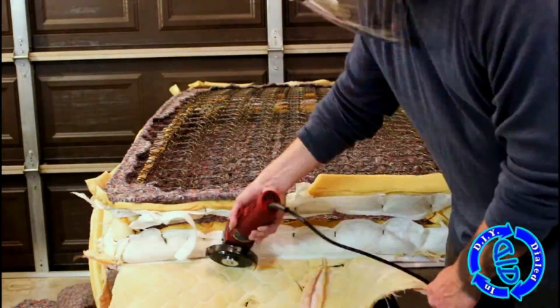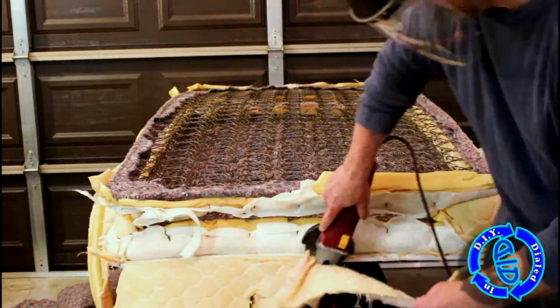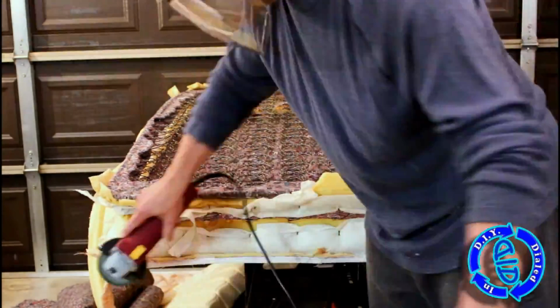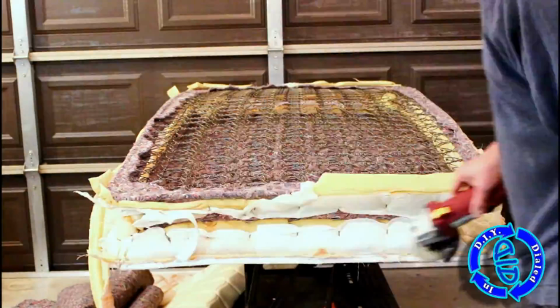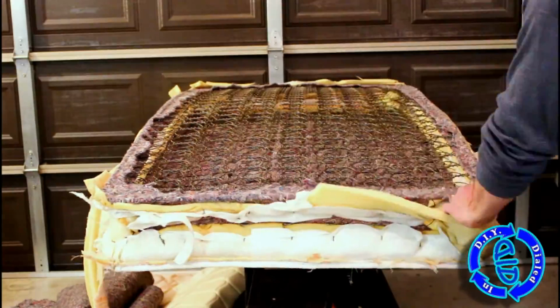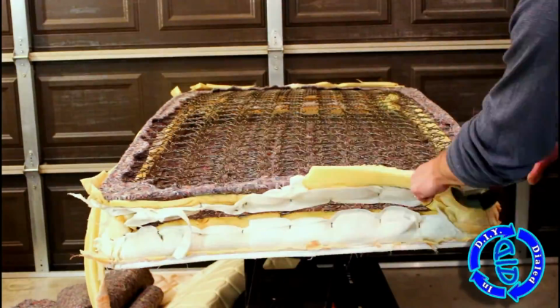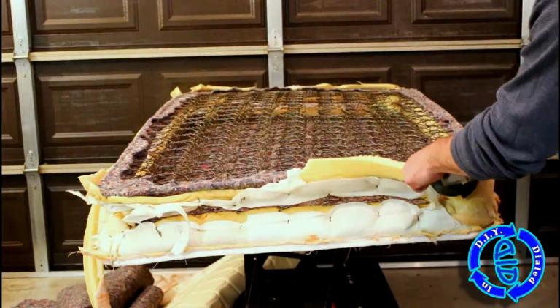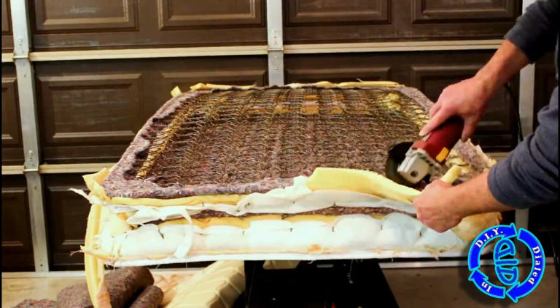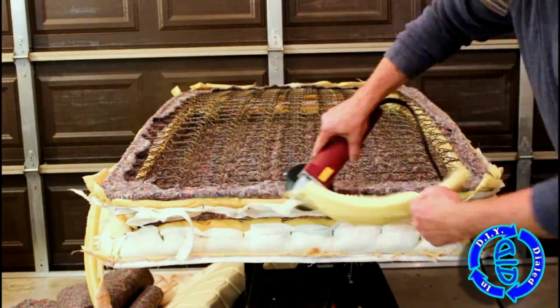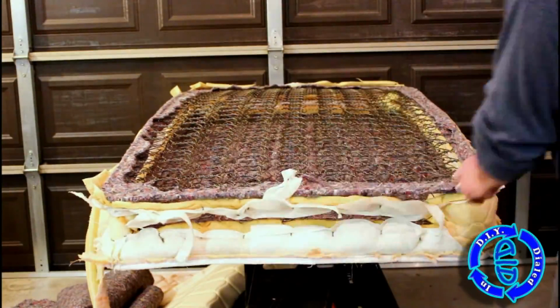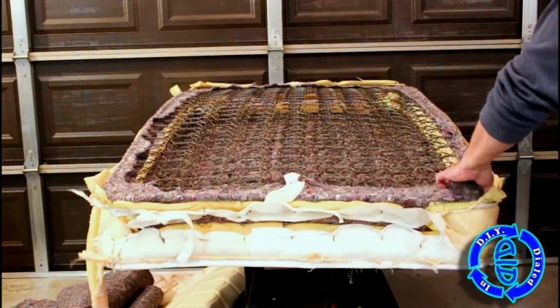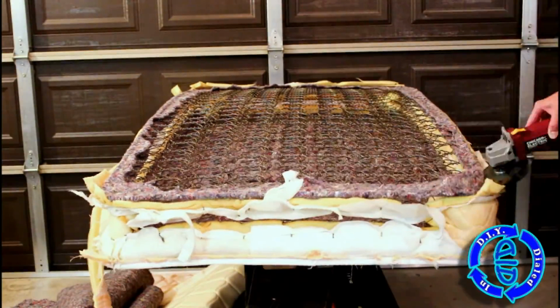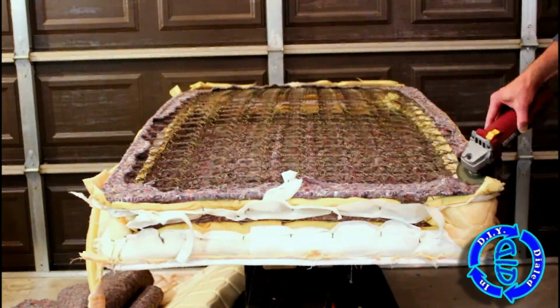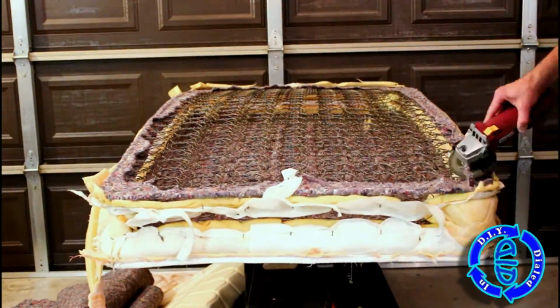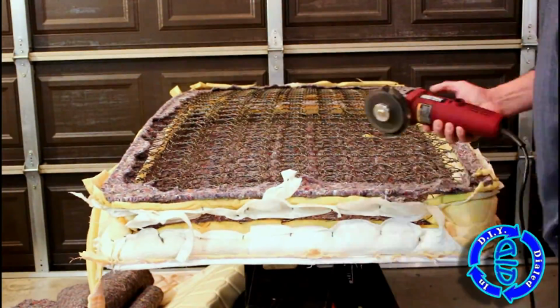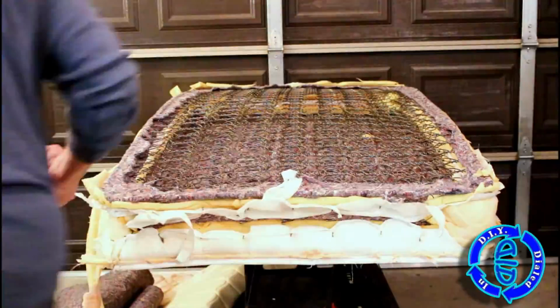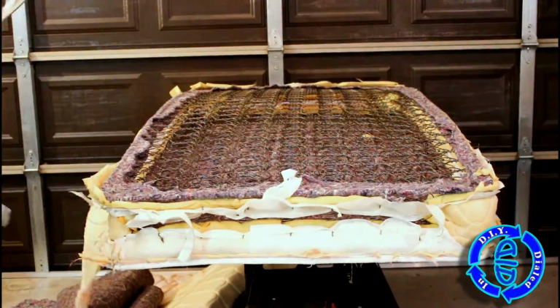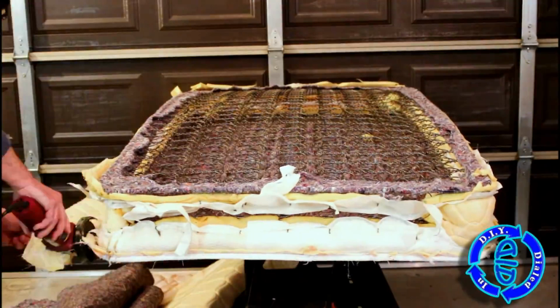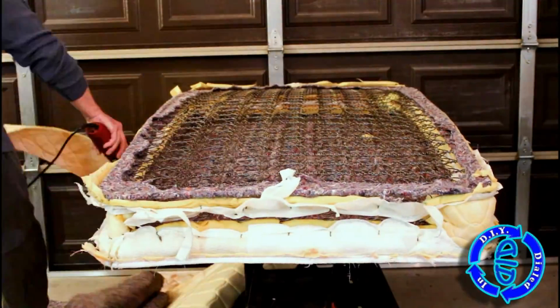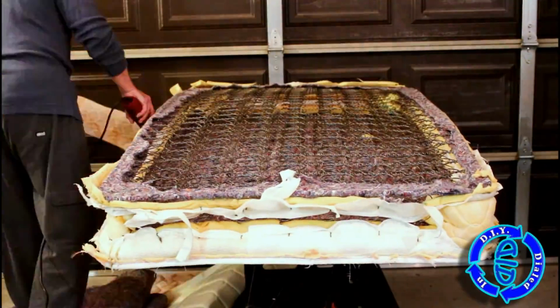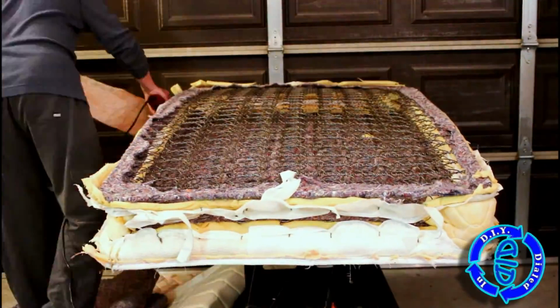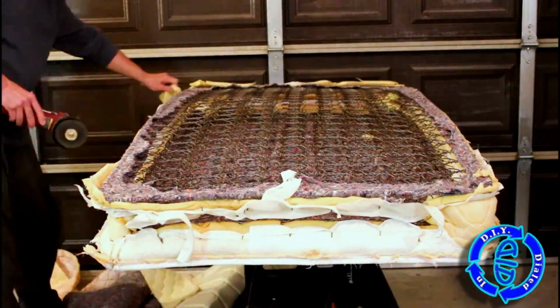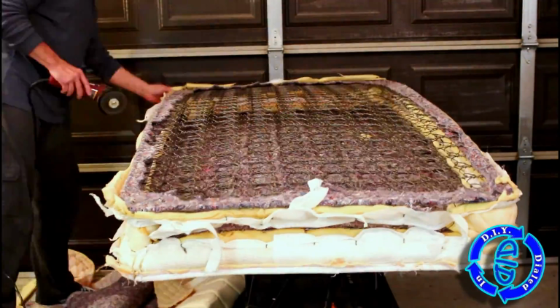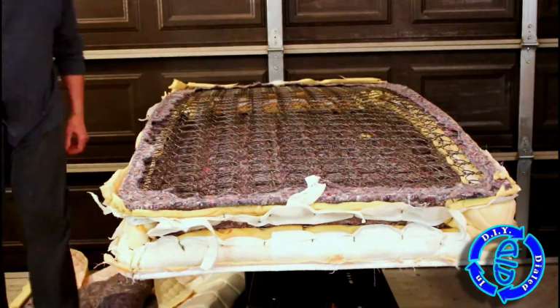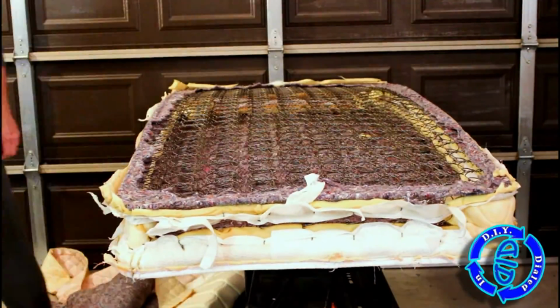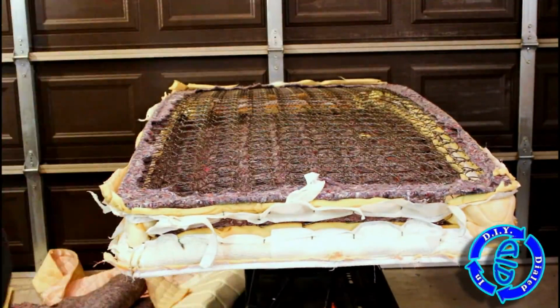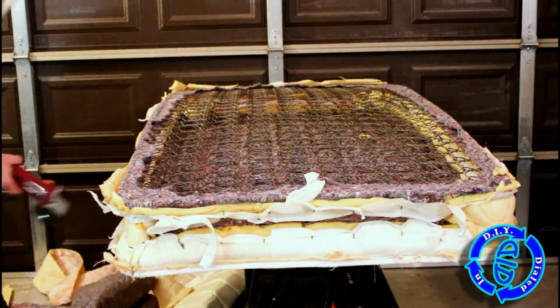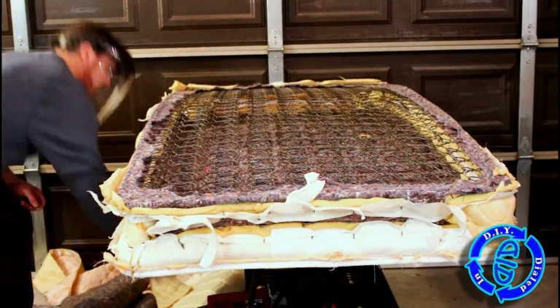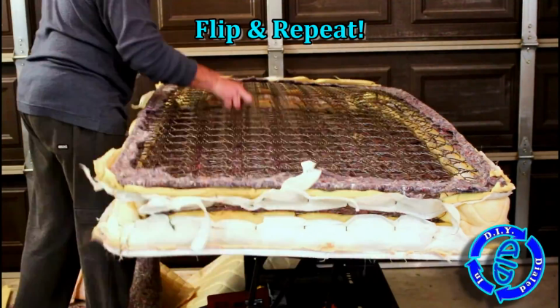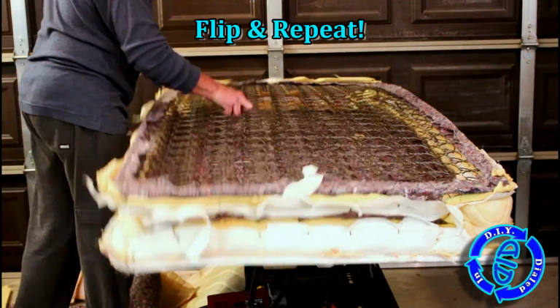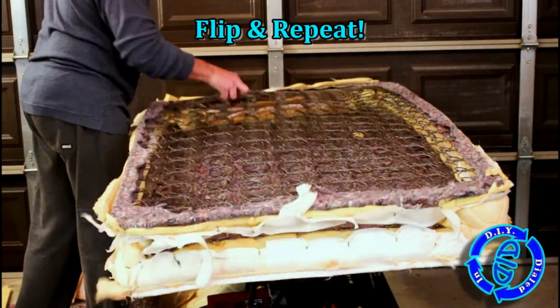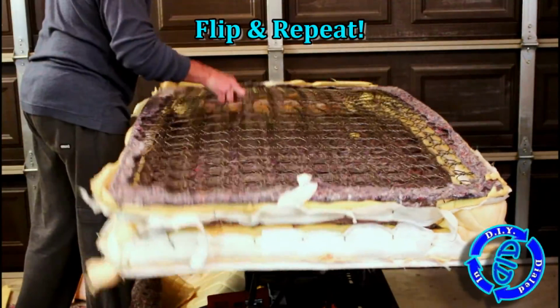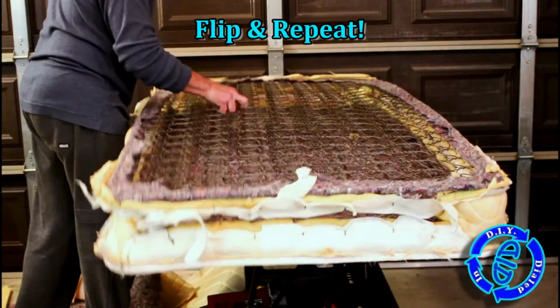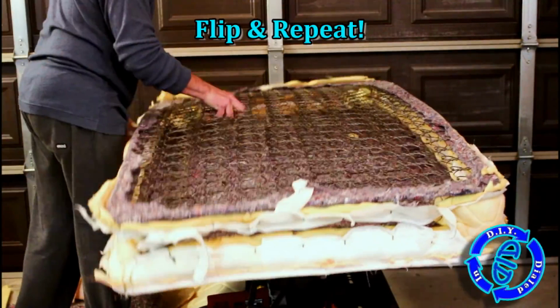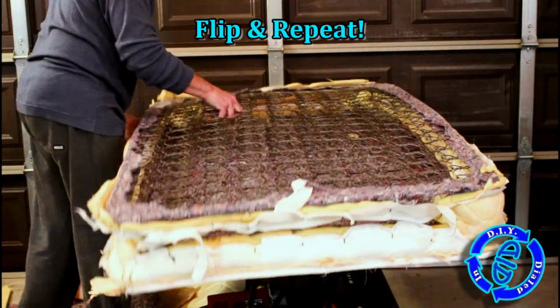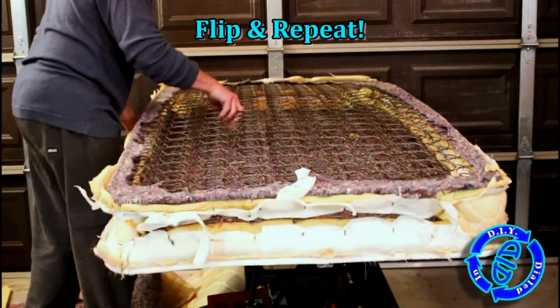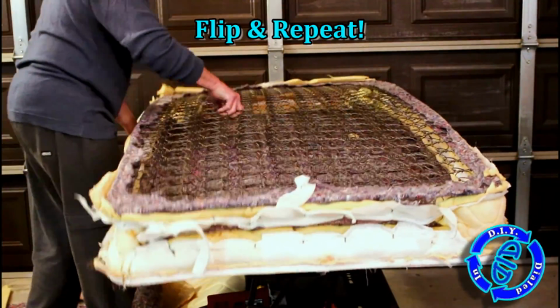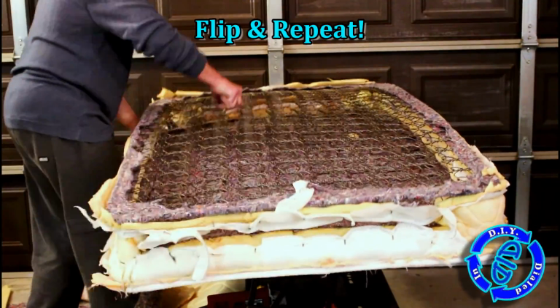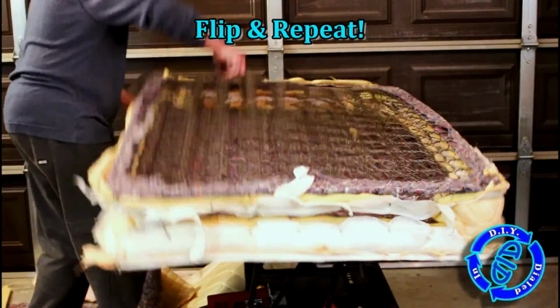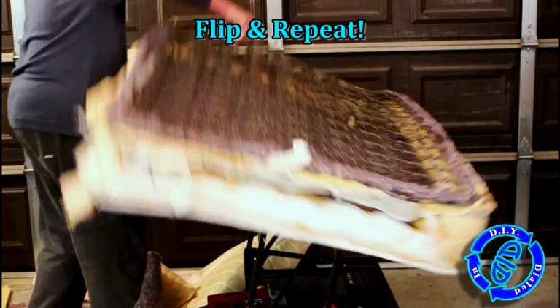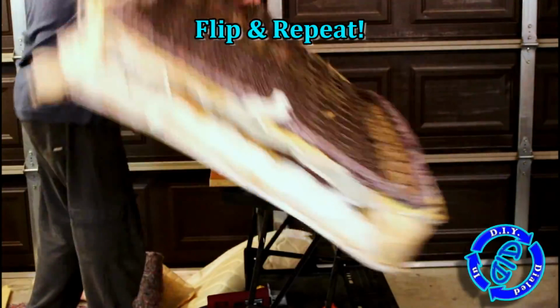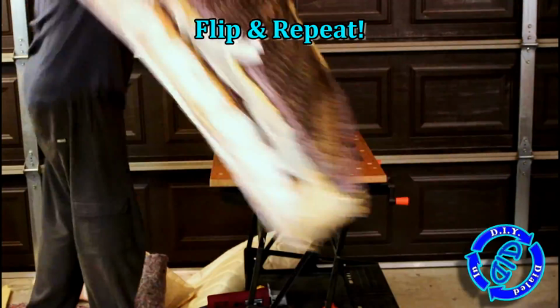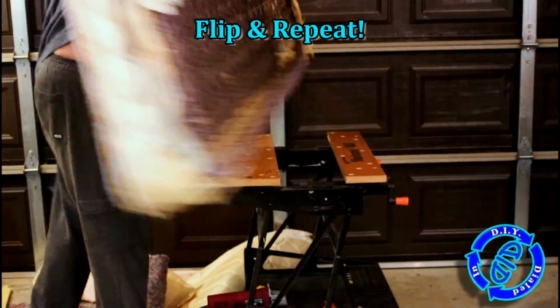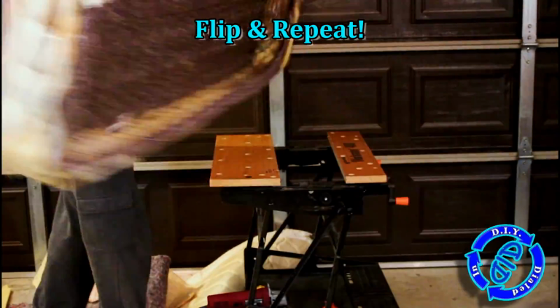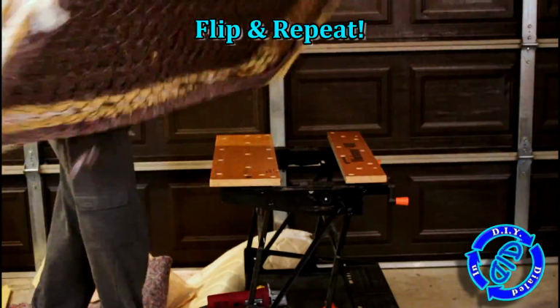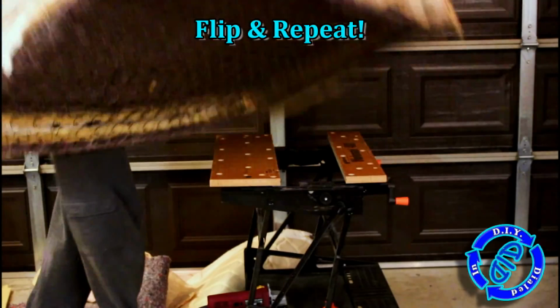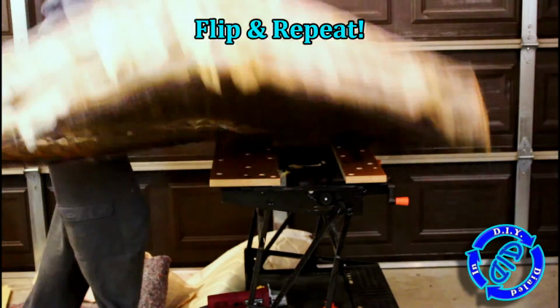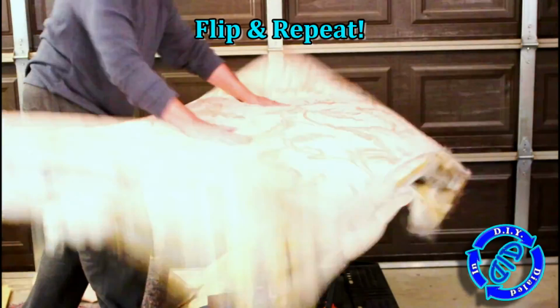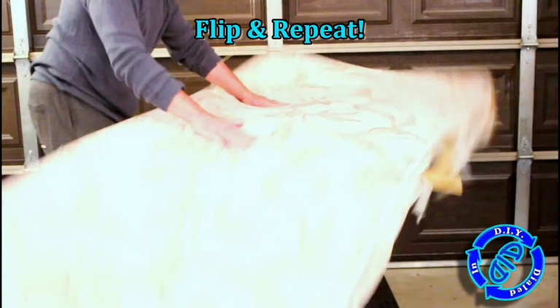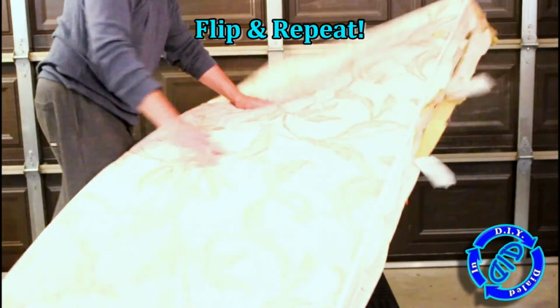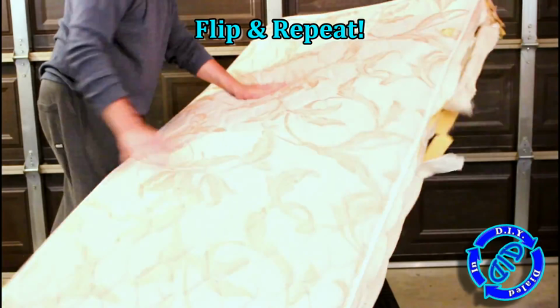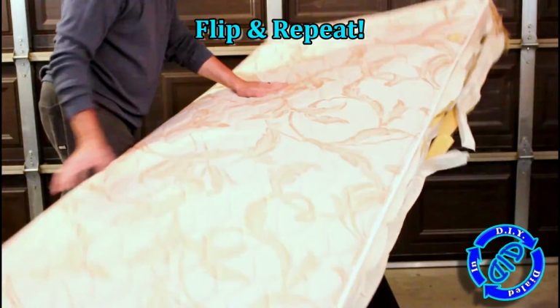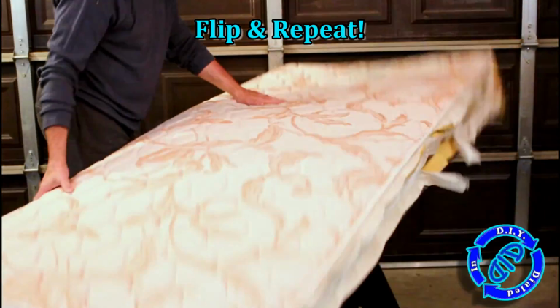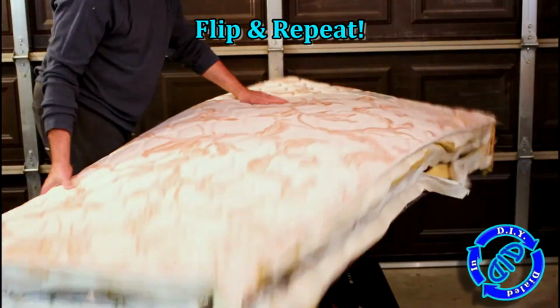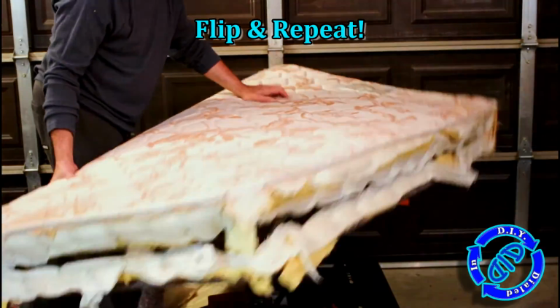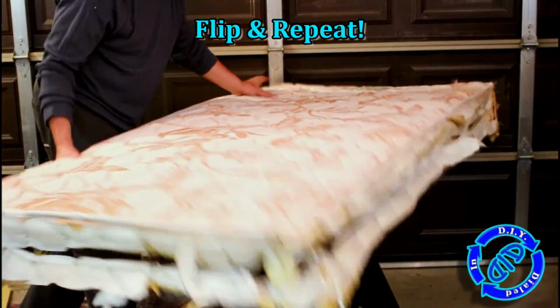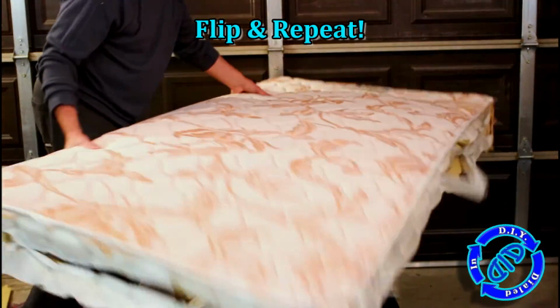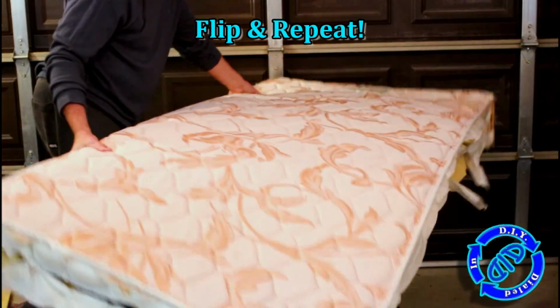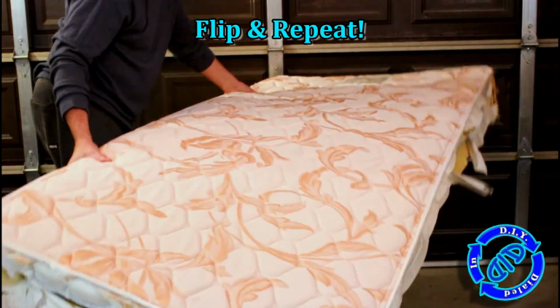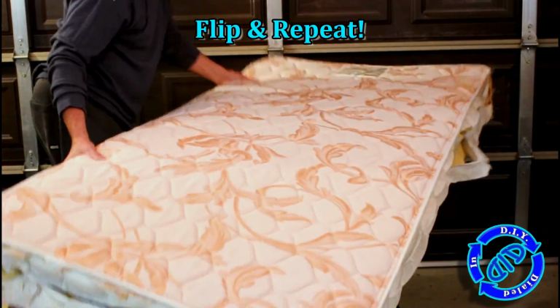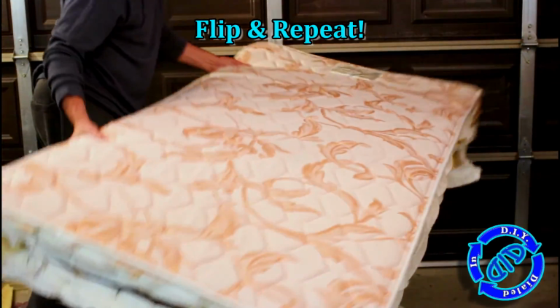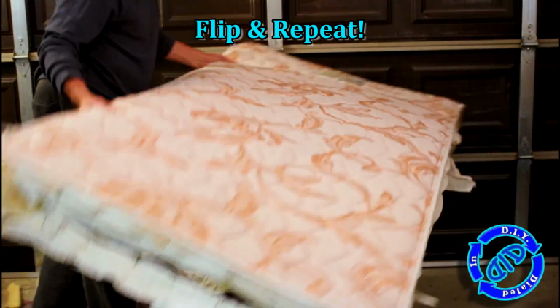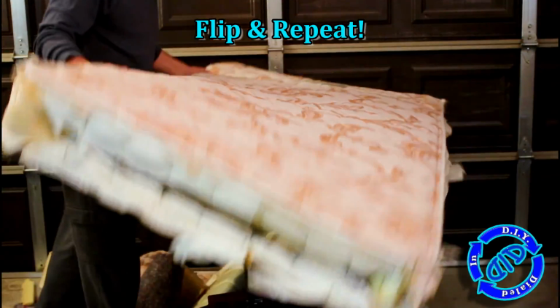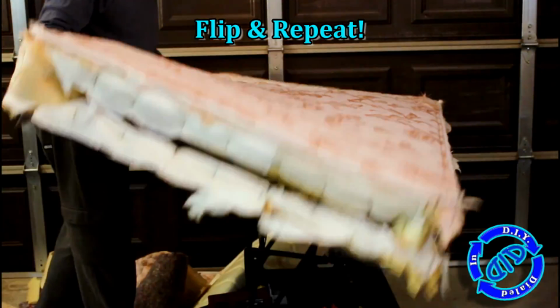You'll notice by taking this approach I got to the steel on the inside much quicker than I did in the previous video deconstruction.